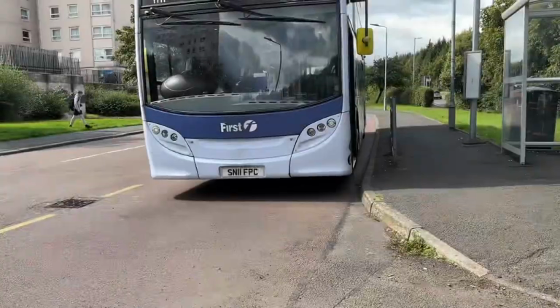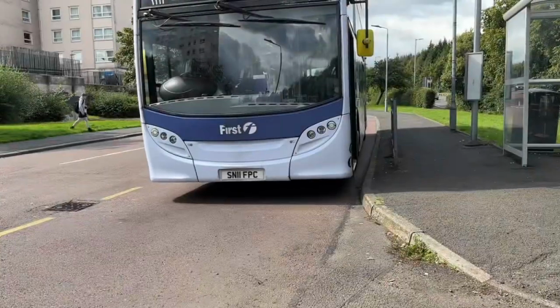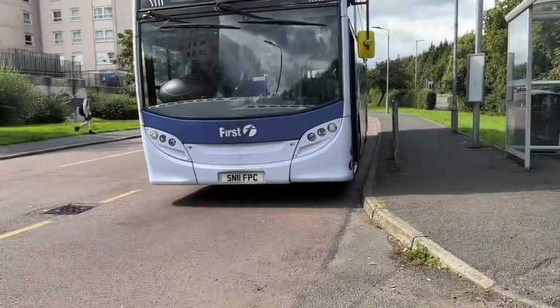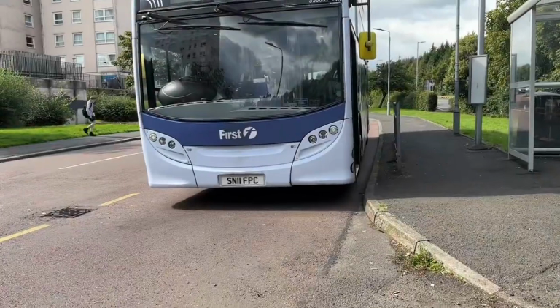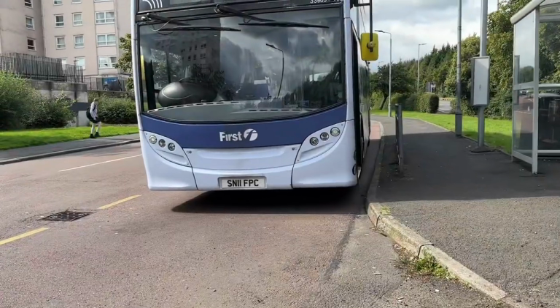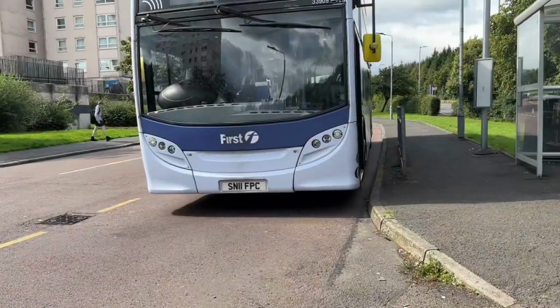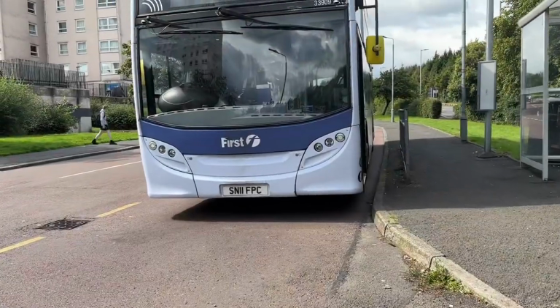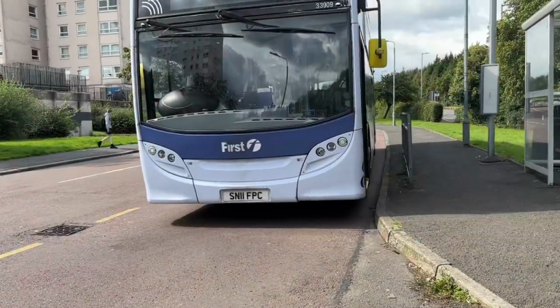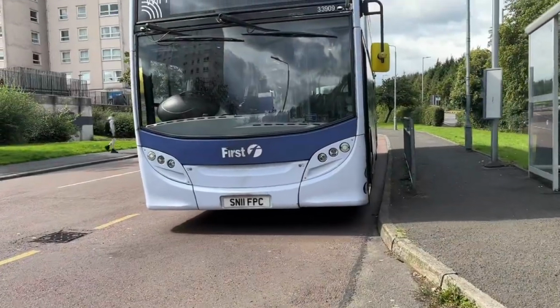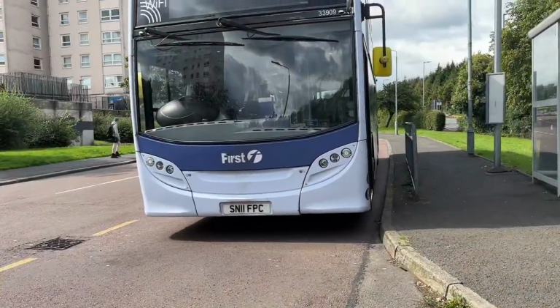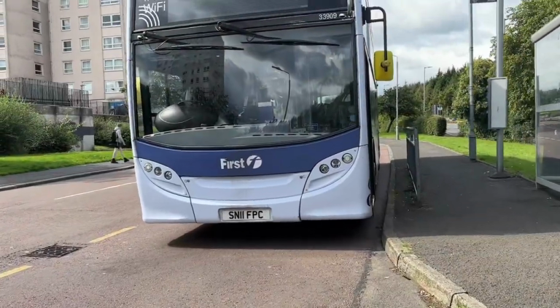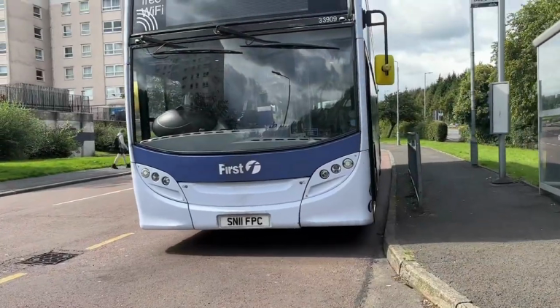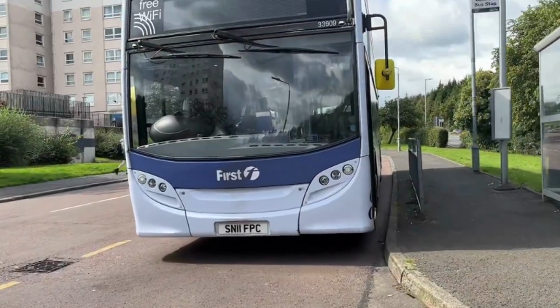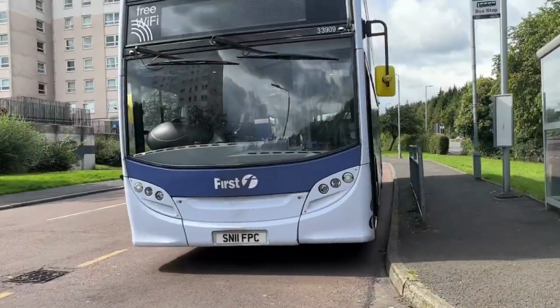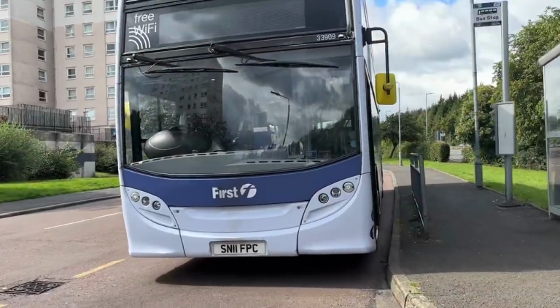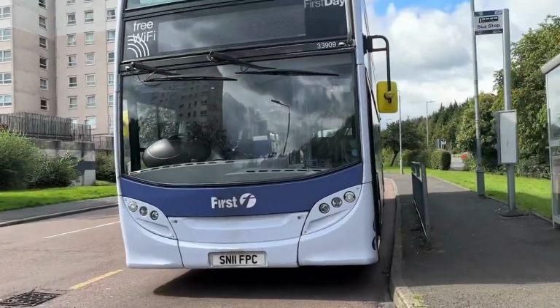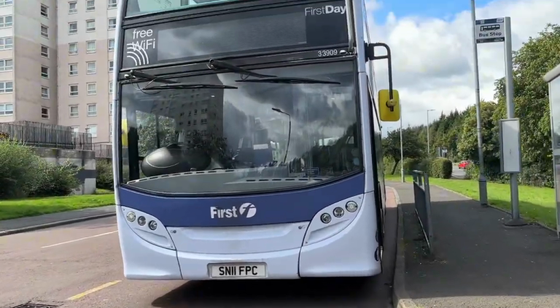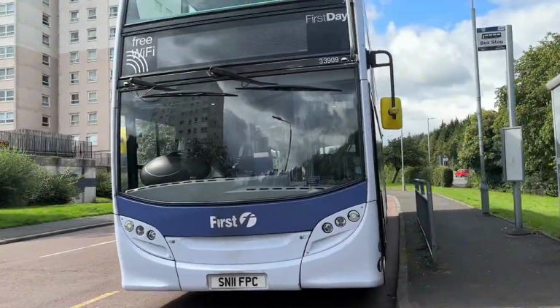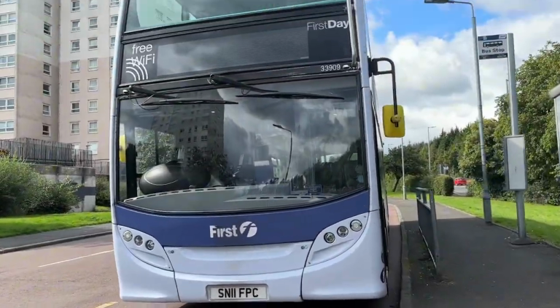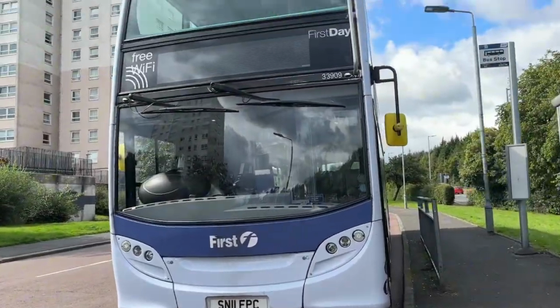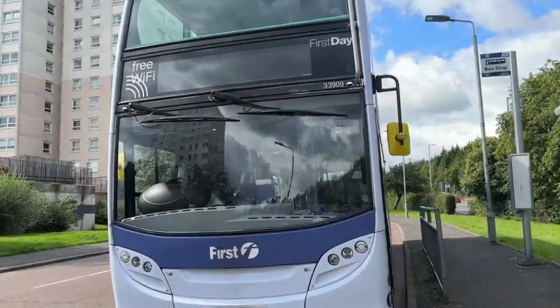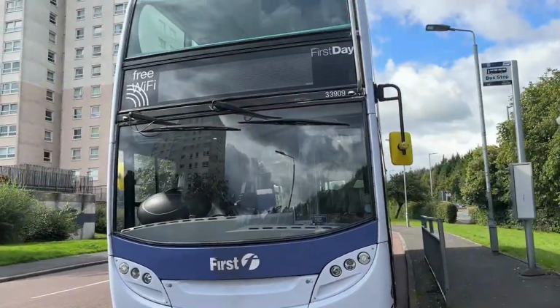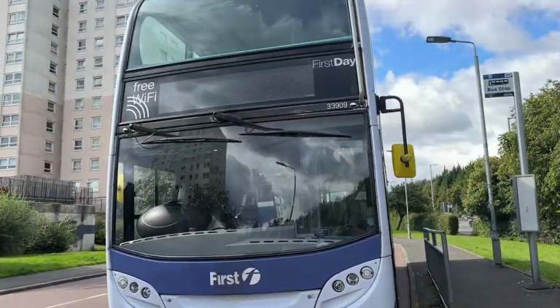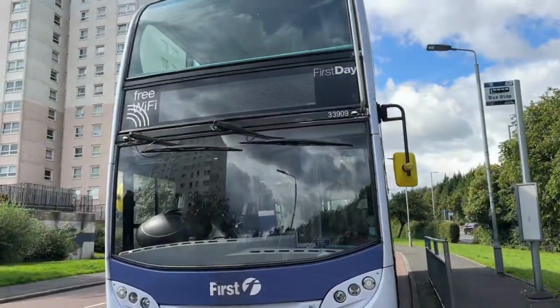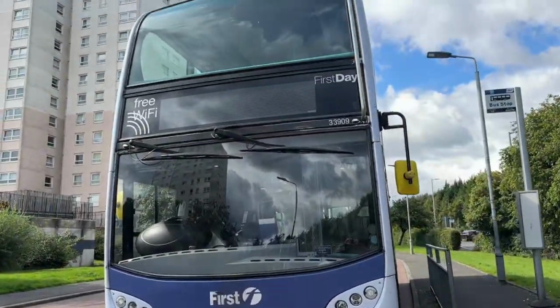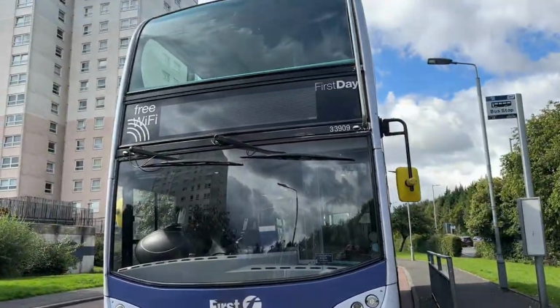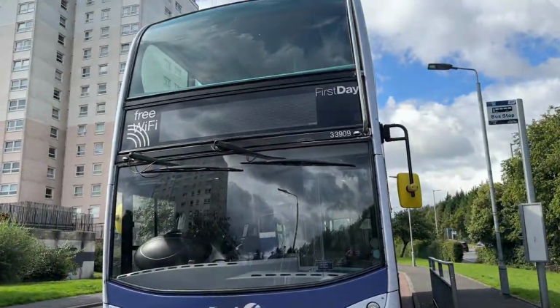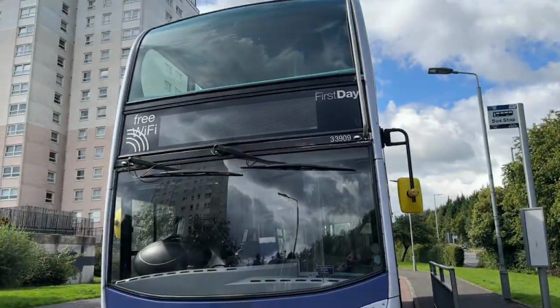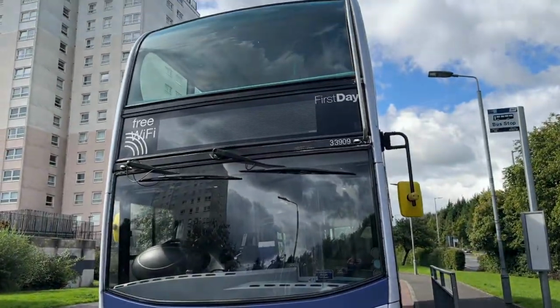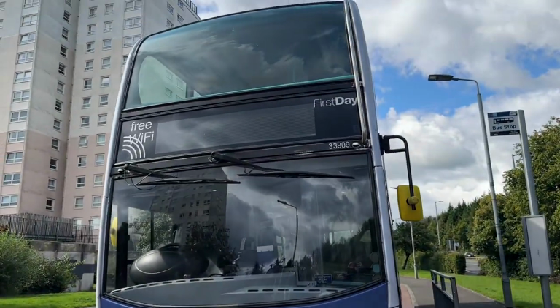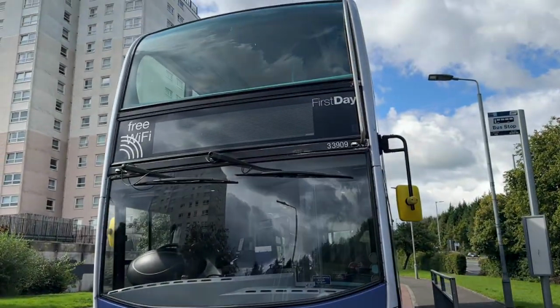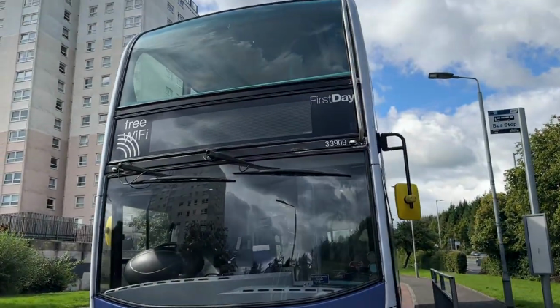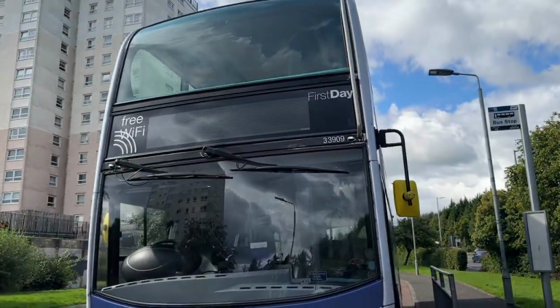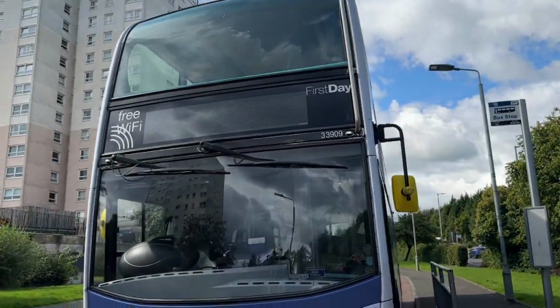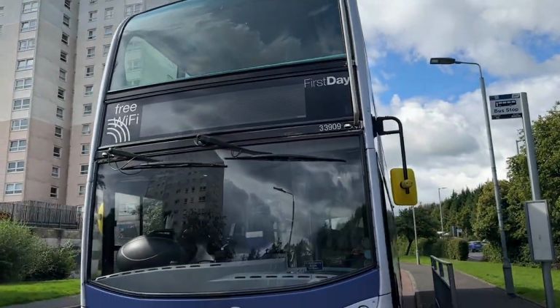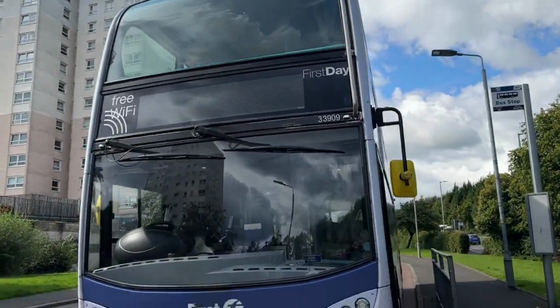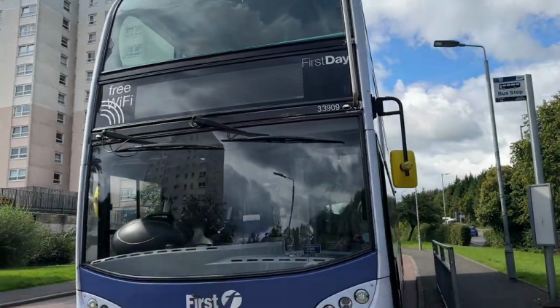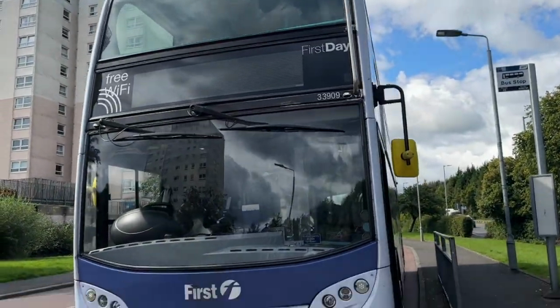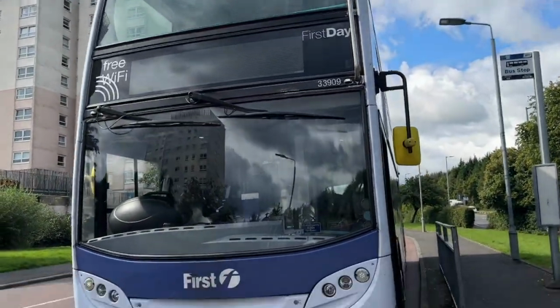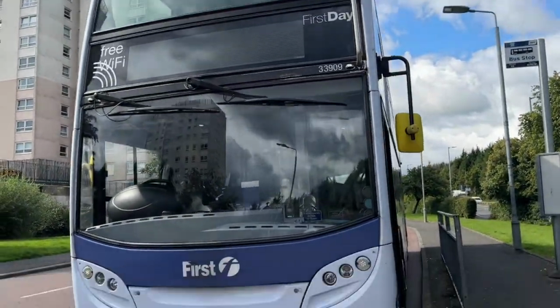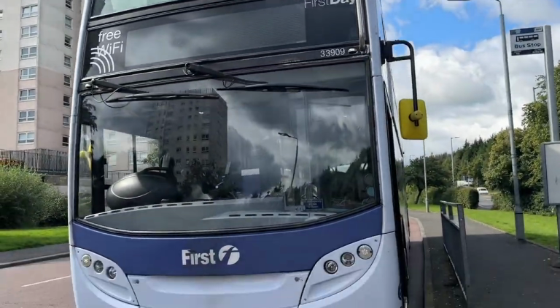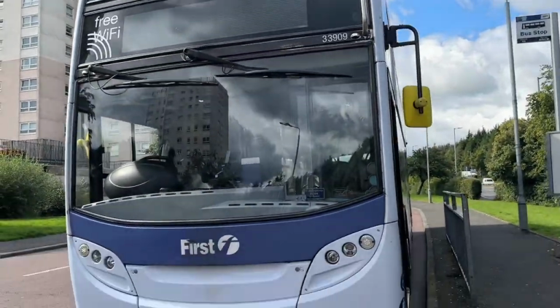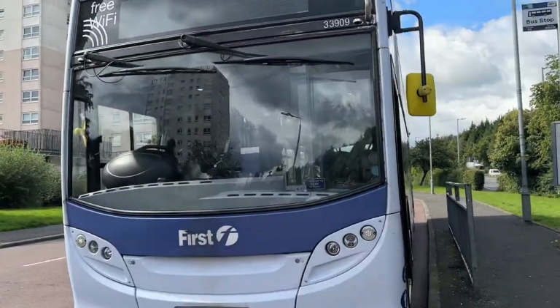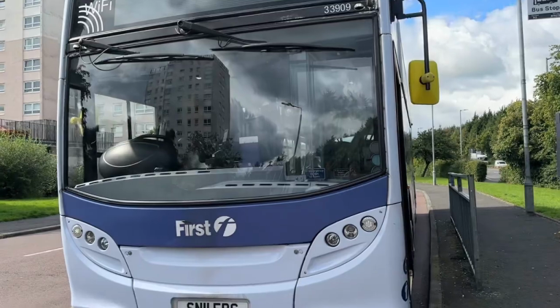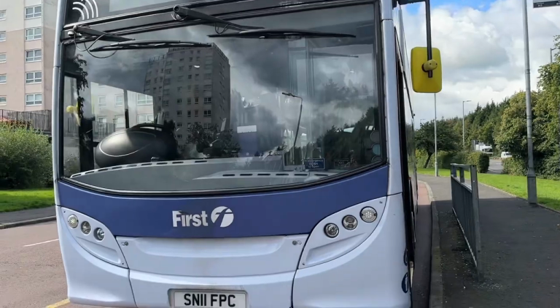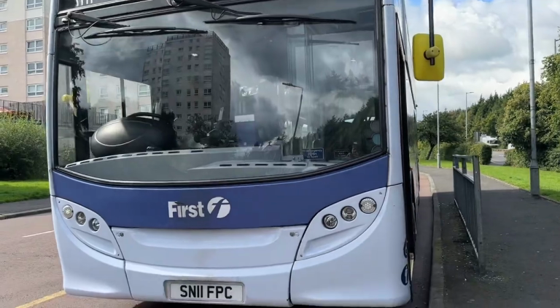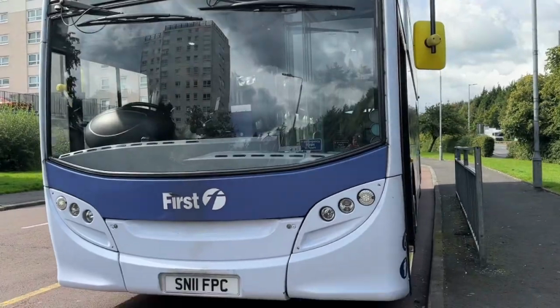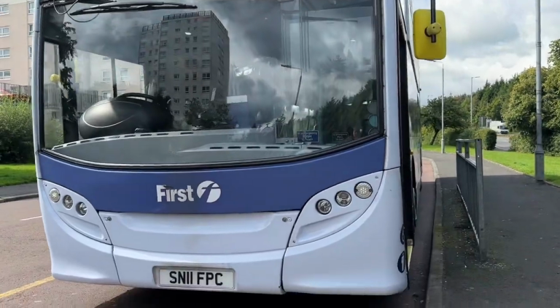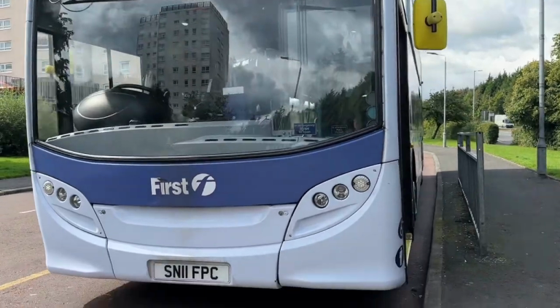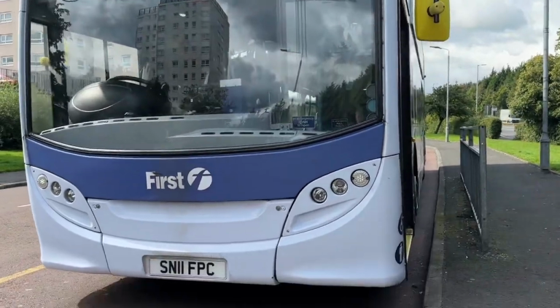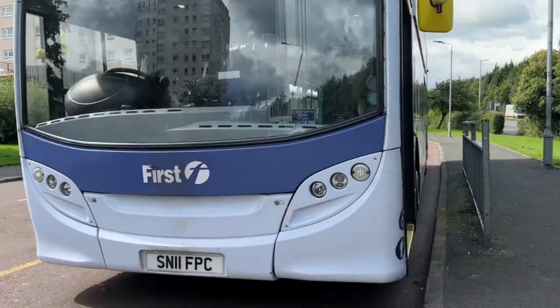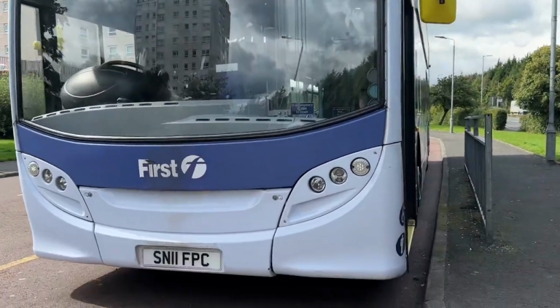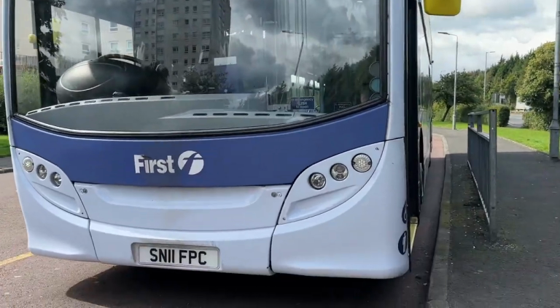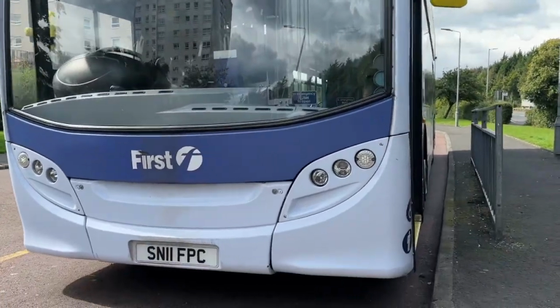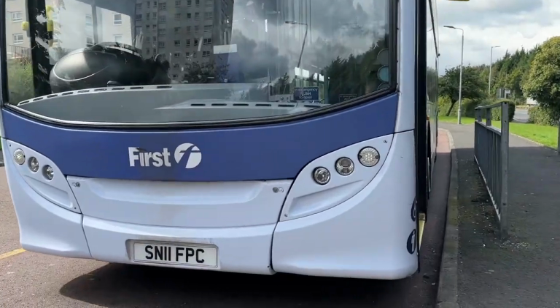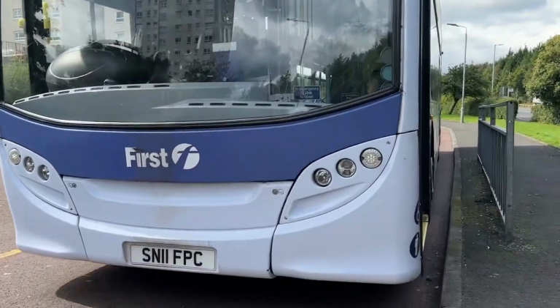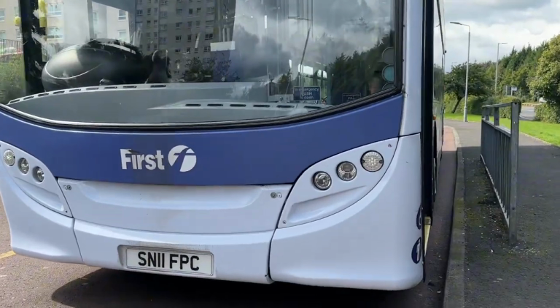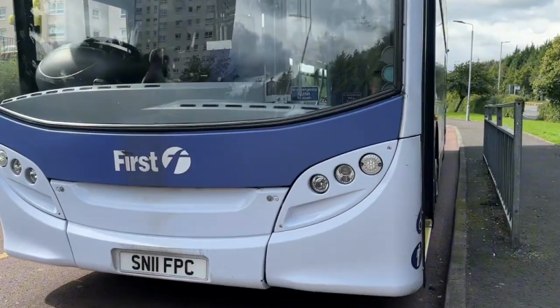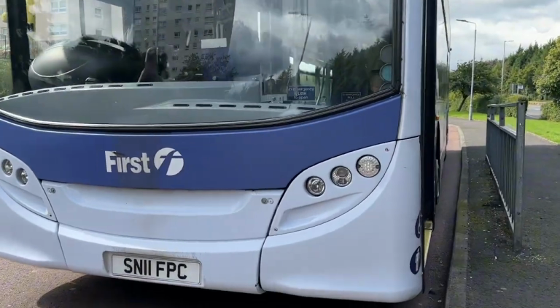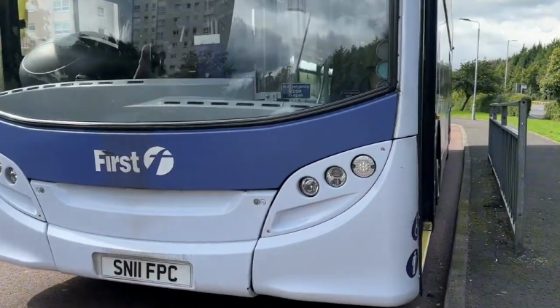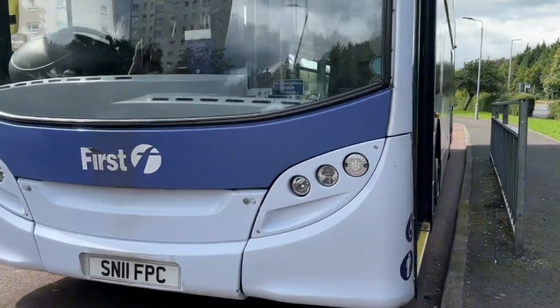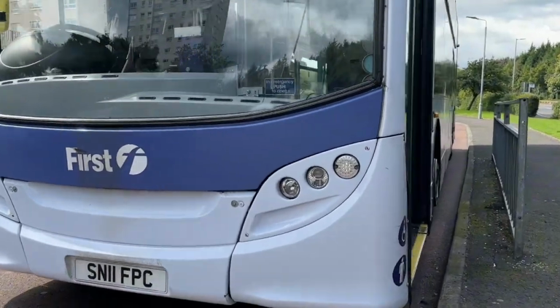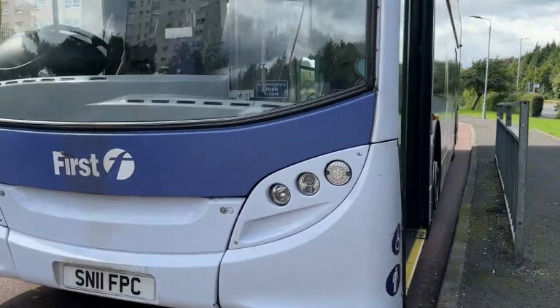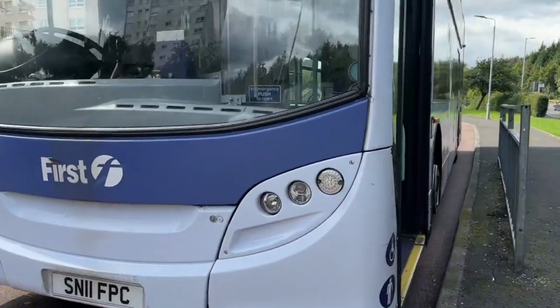Hello and welcome to another video. Today we are at the Calderwood terminus of the 6th Route for 1st Glasgow.